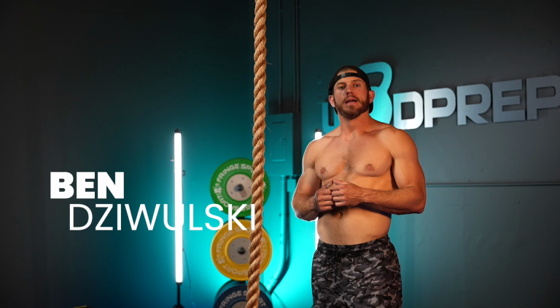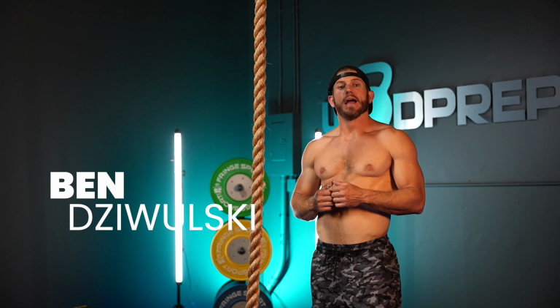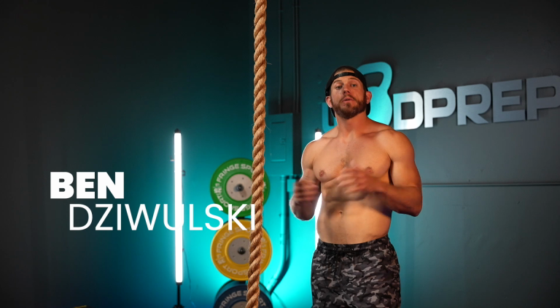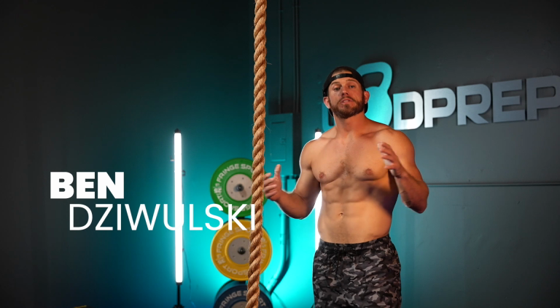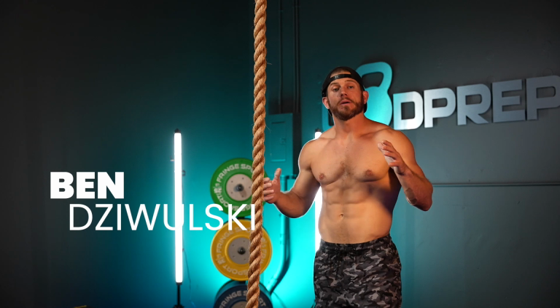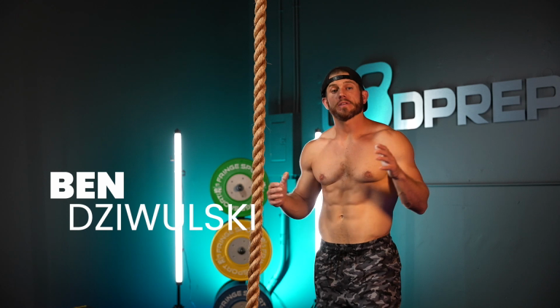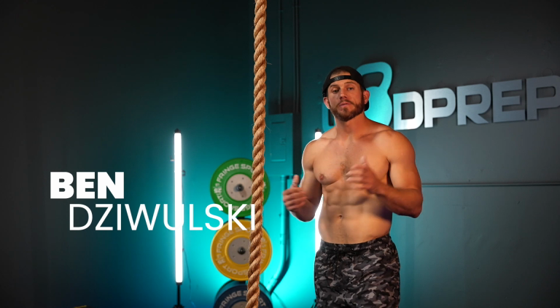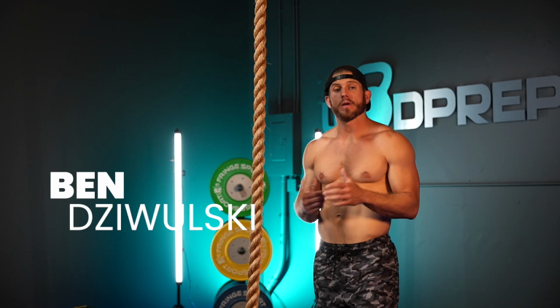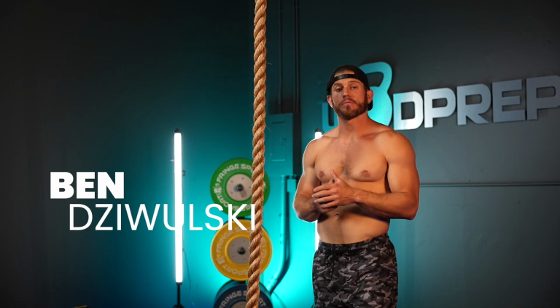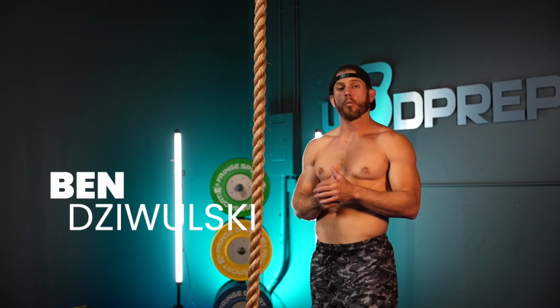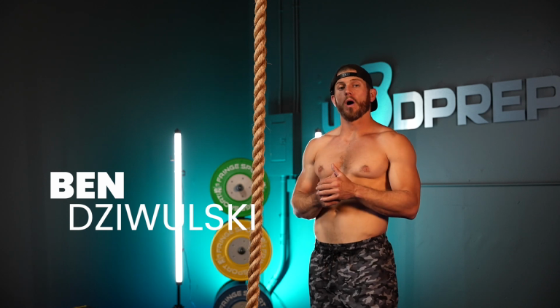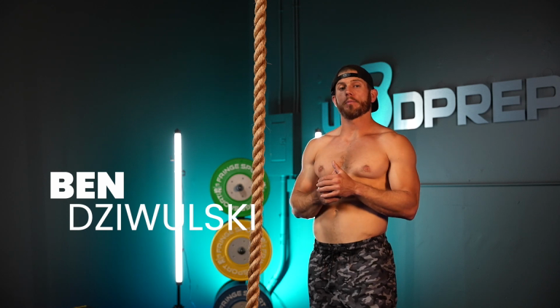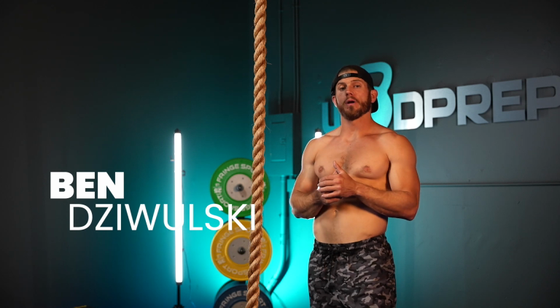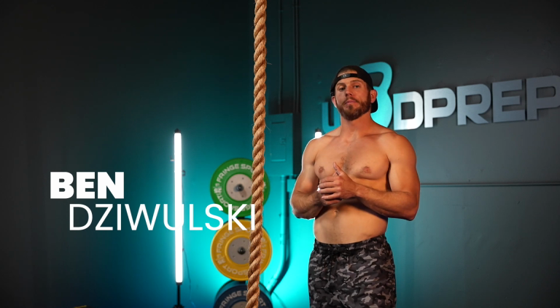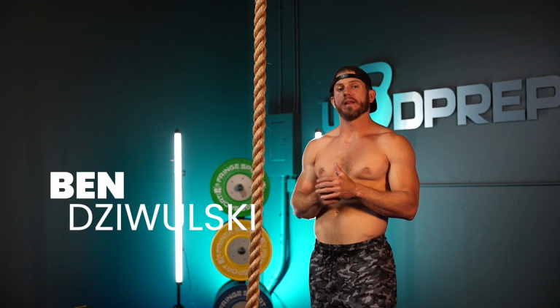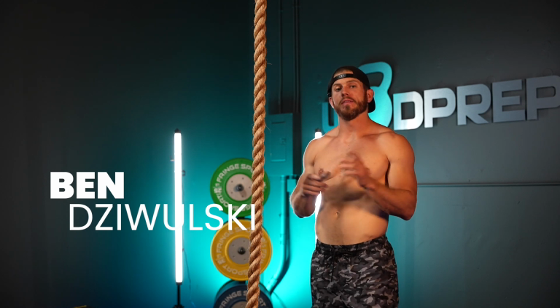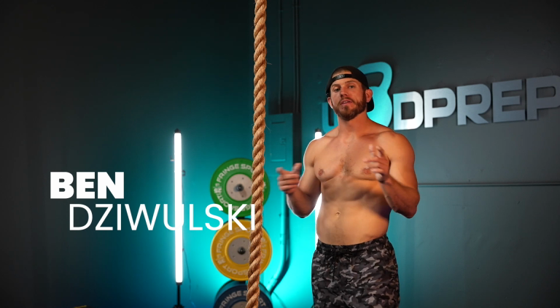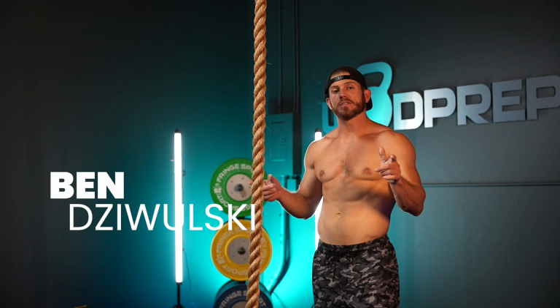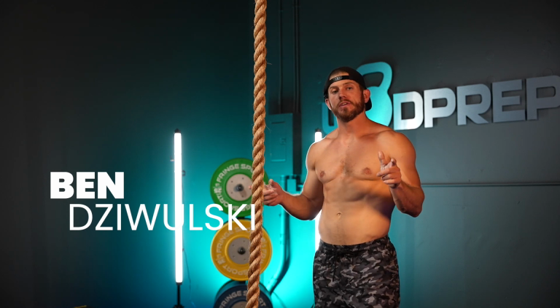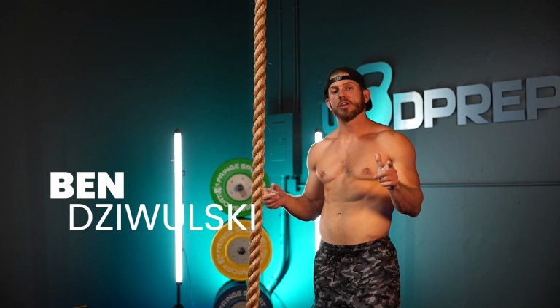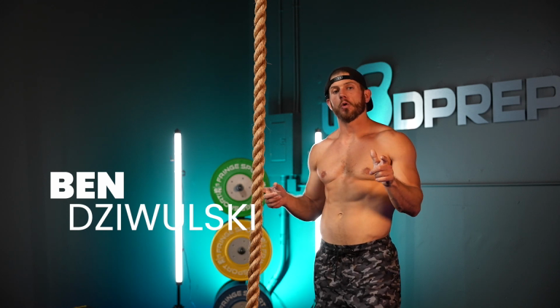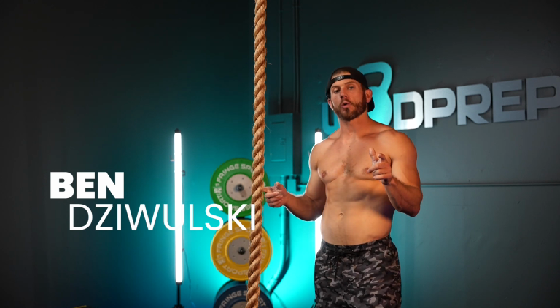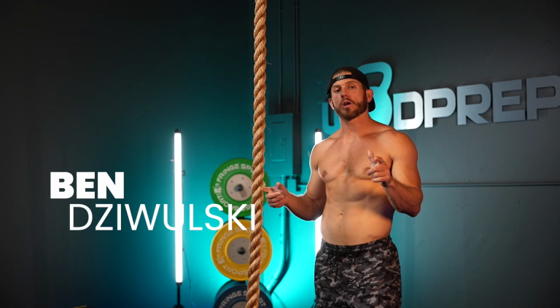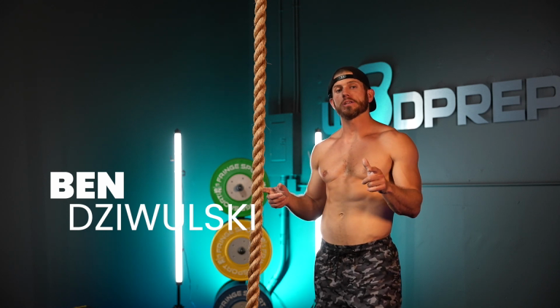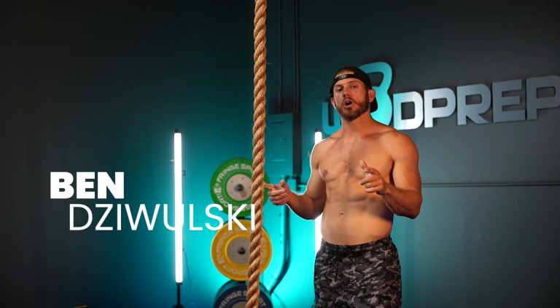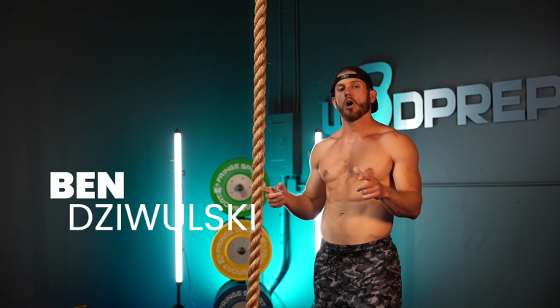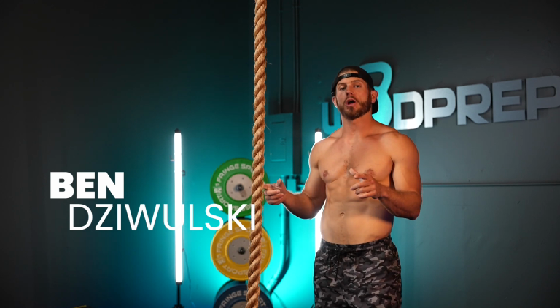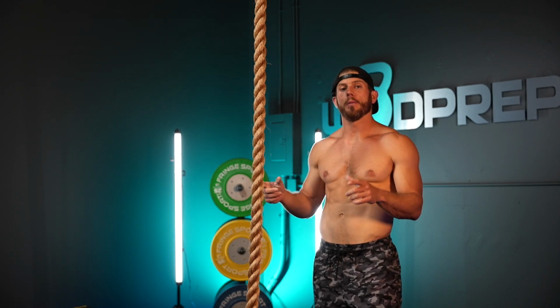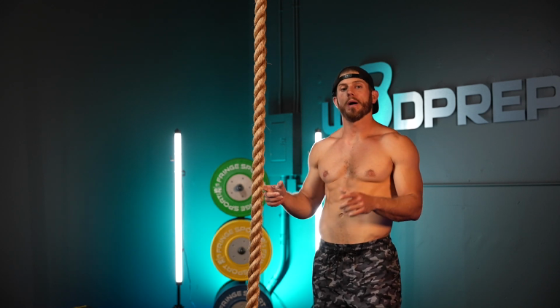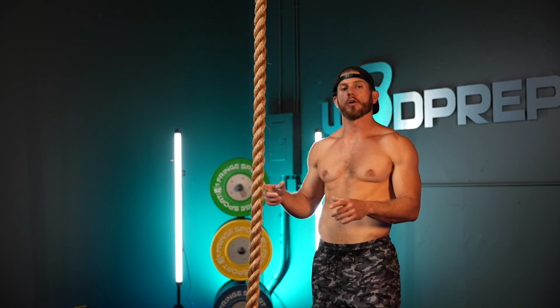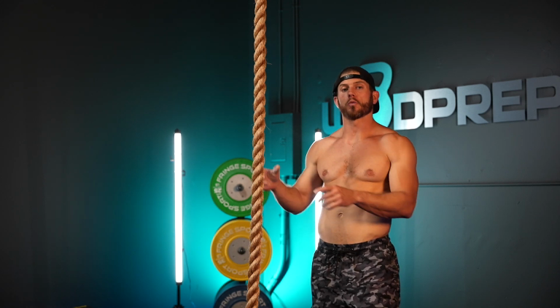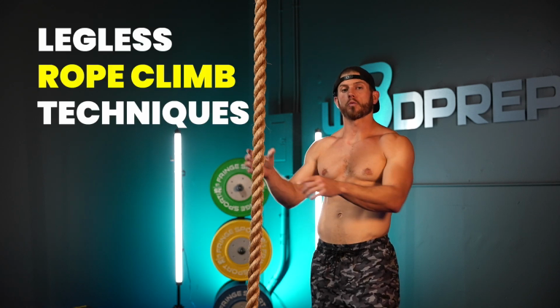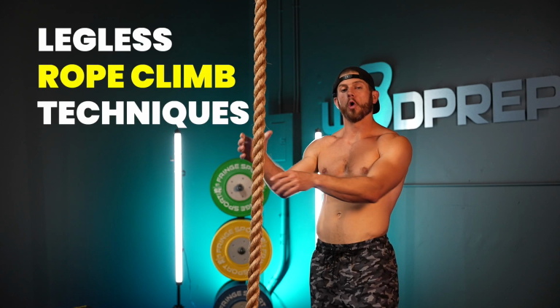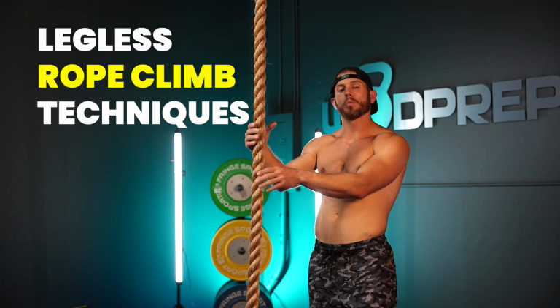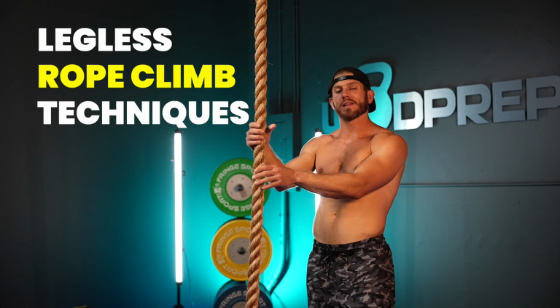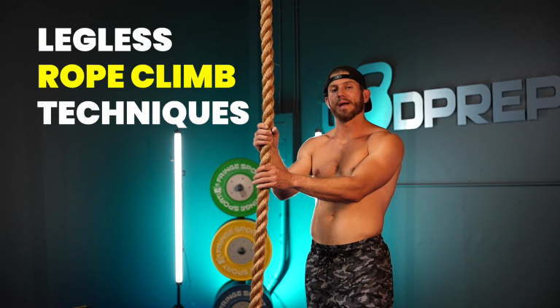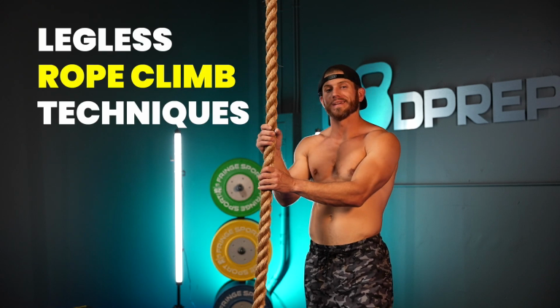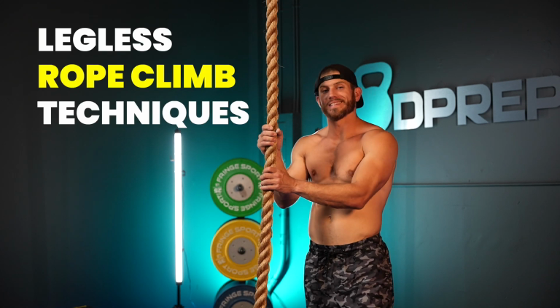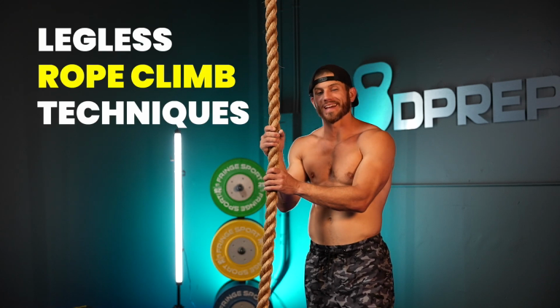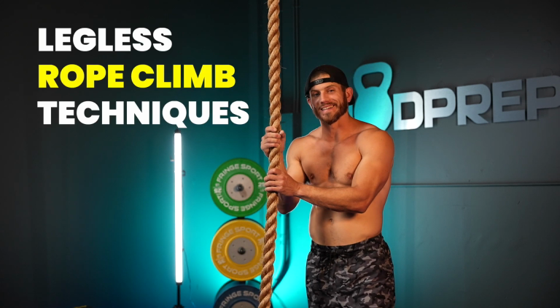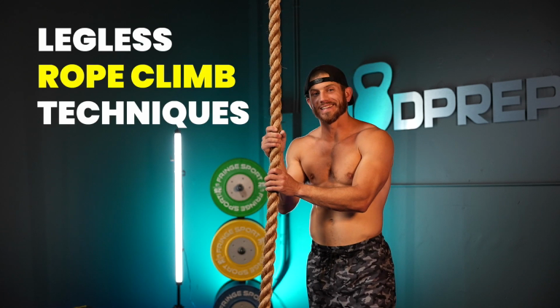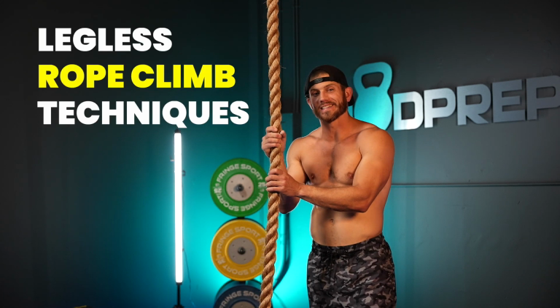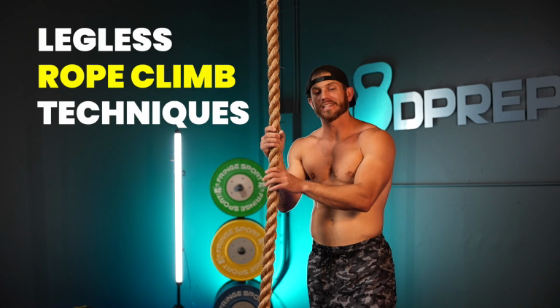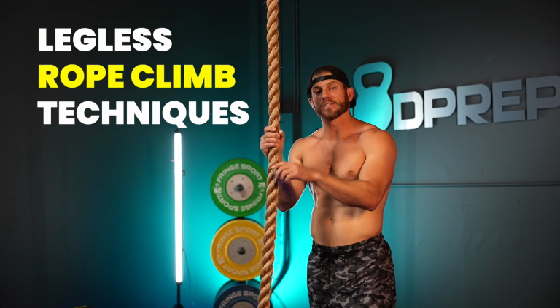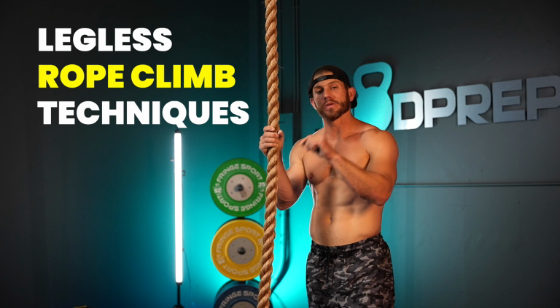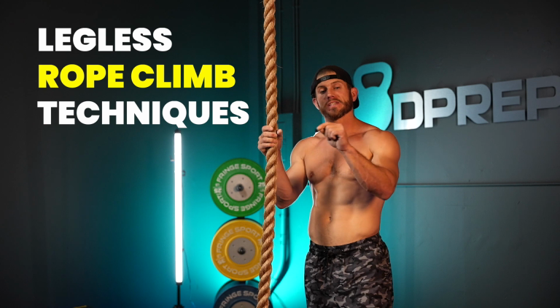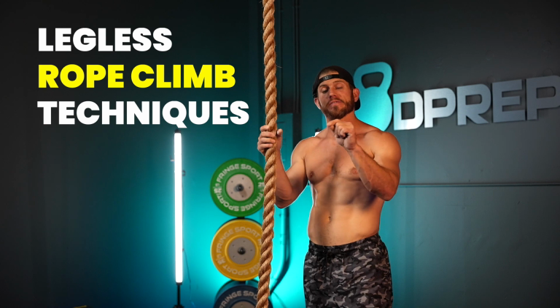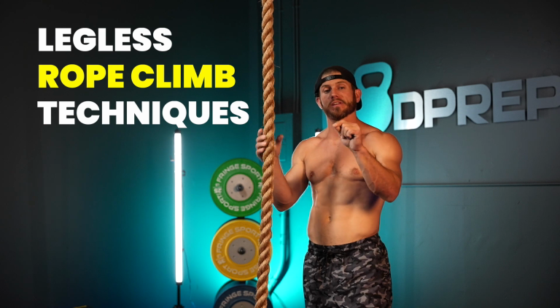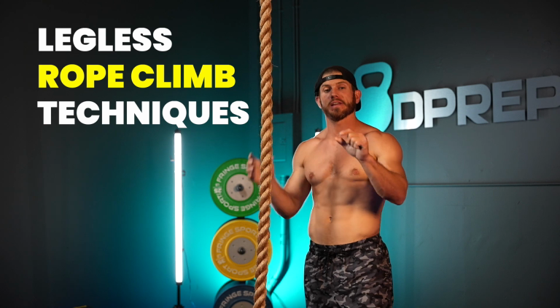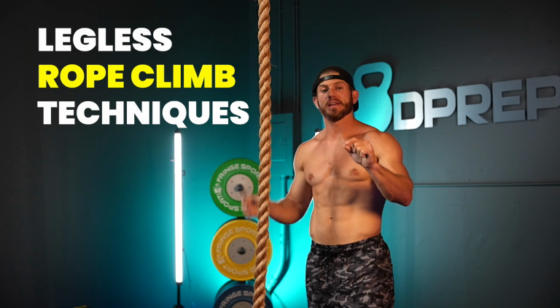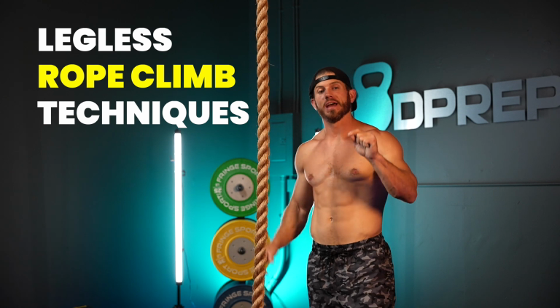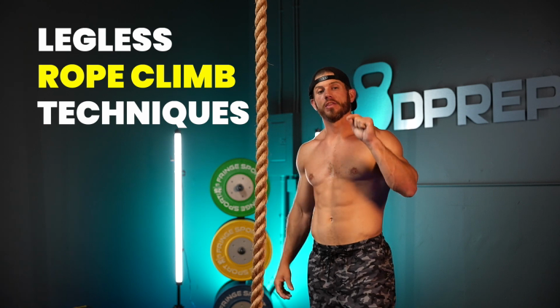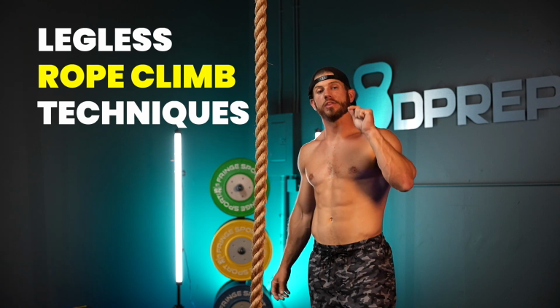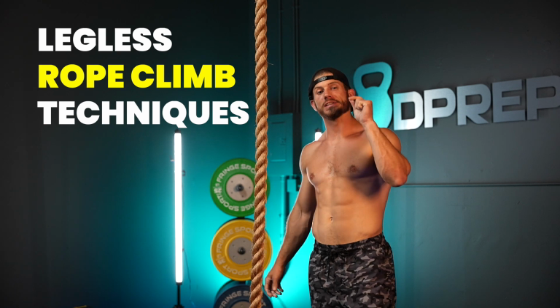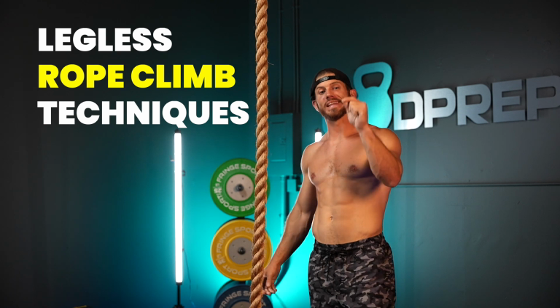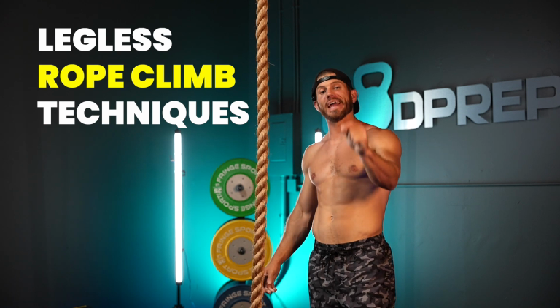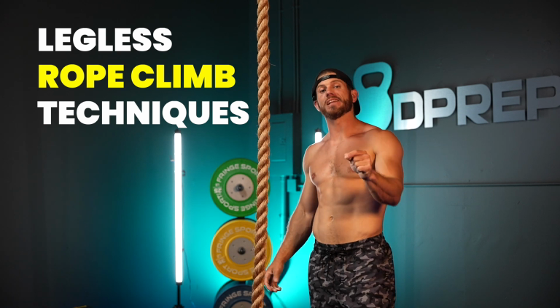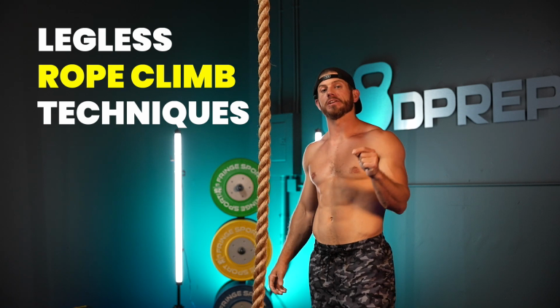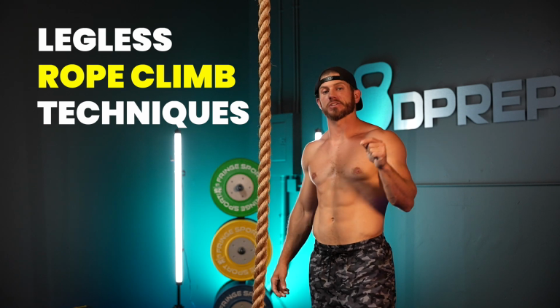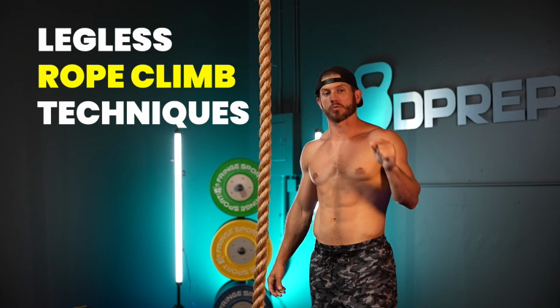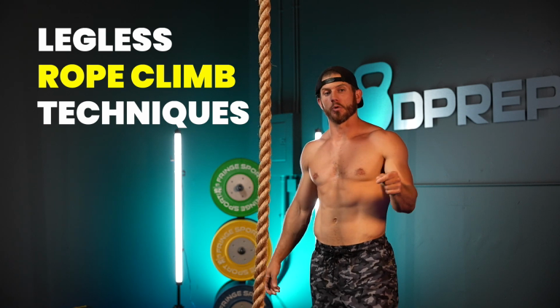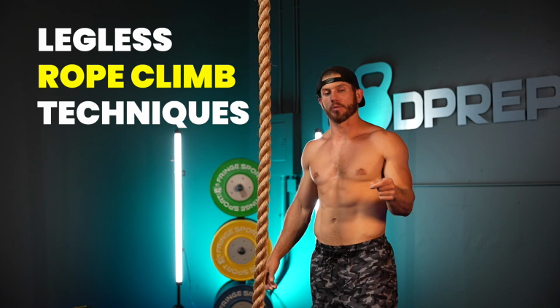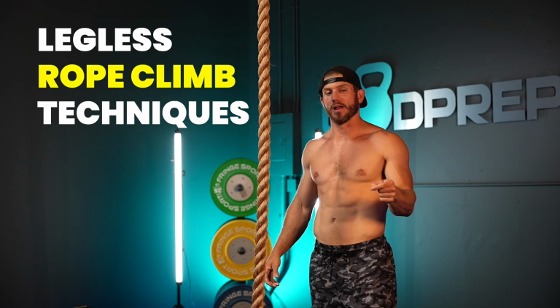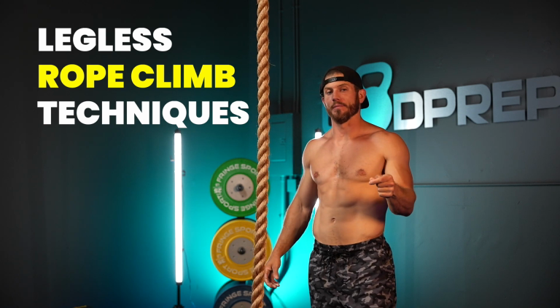Hey, what's up? This is Ben from Y Prep, and in this video we're going to talk about rope climbing techniques, specifically the legless rope climb.